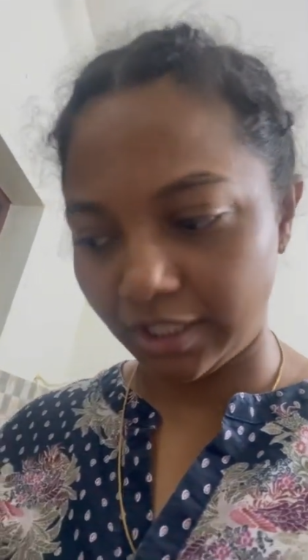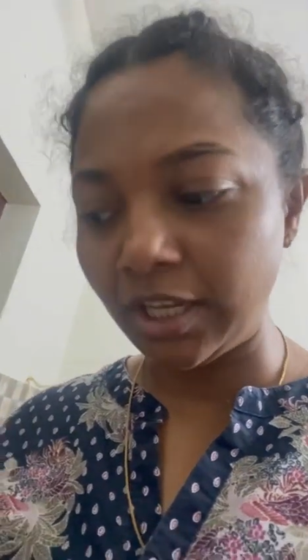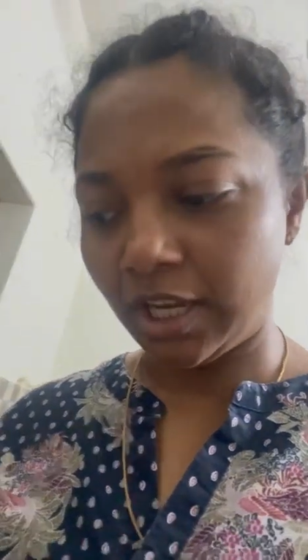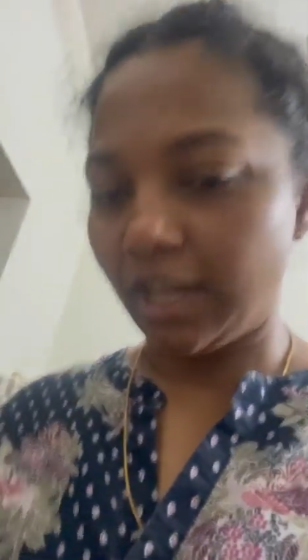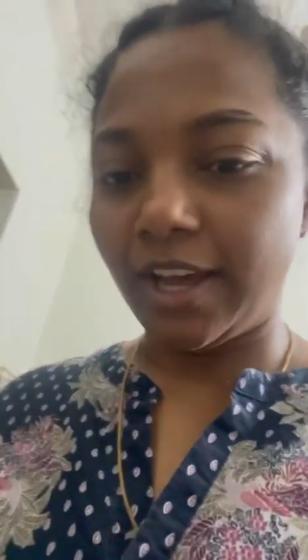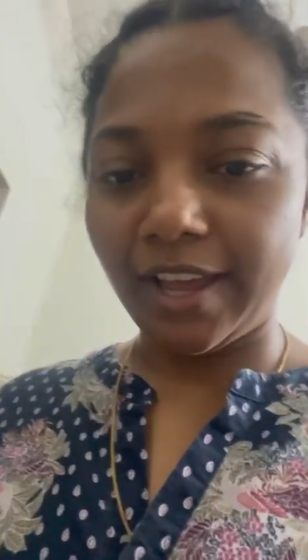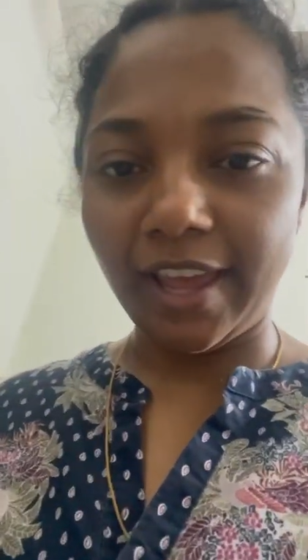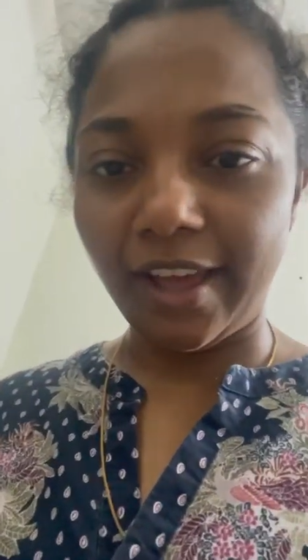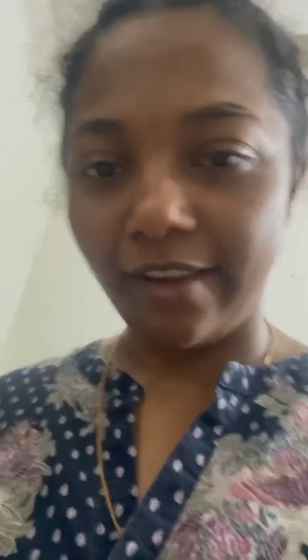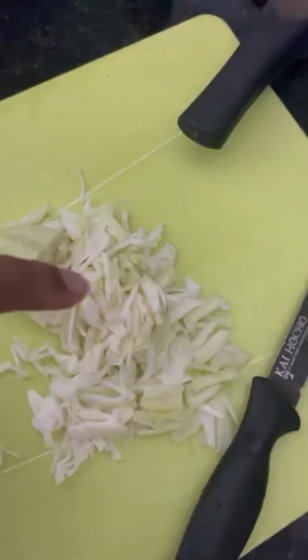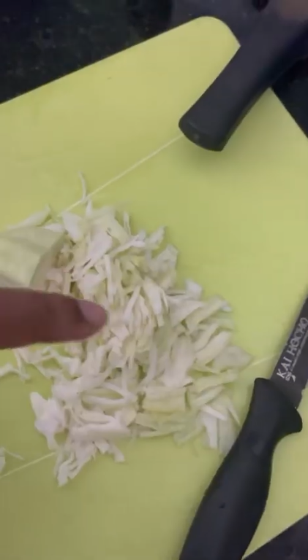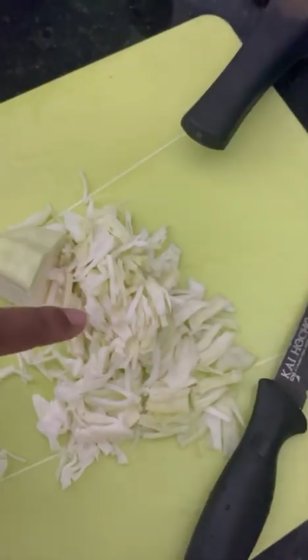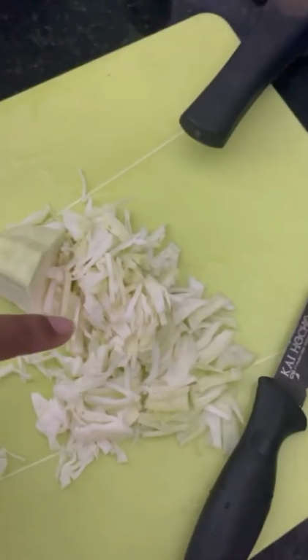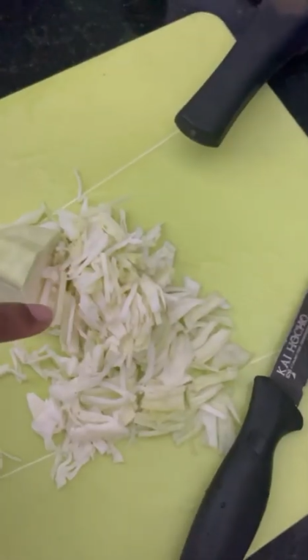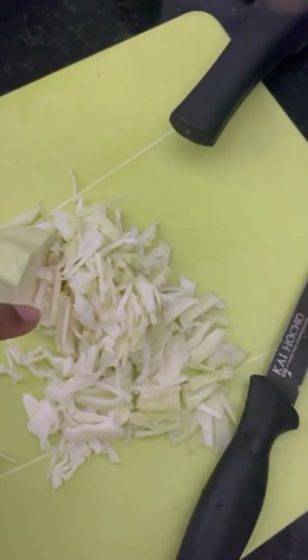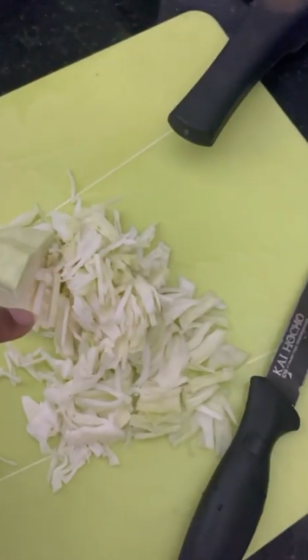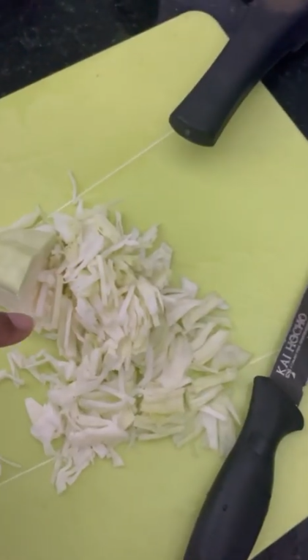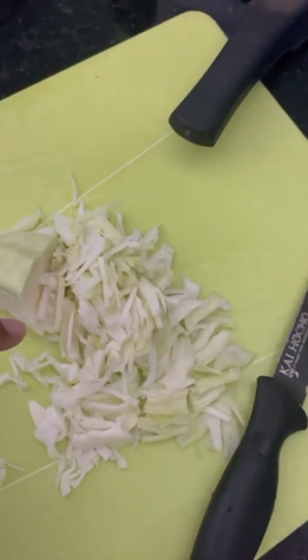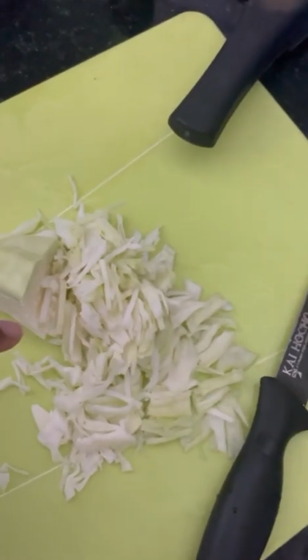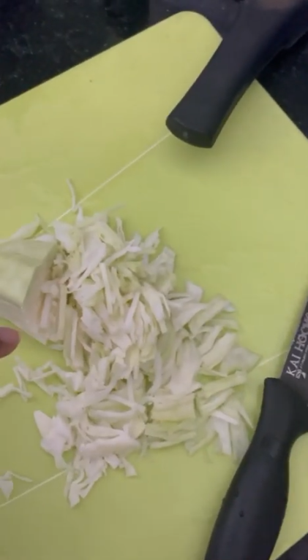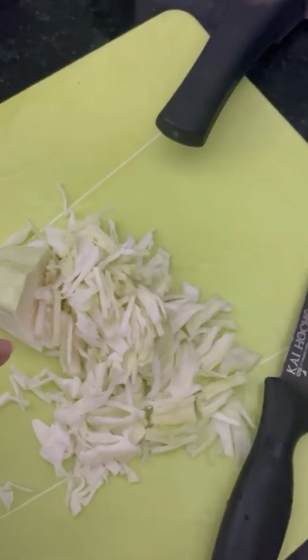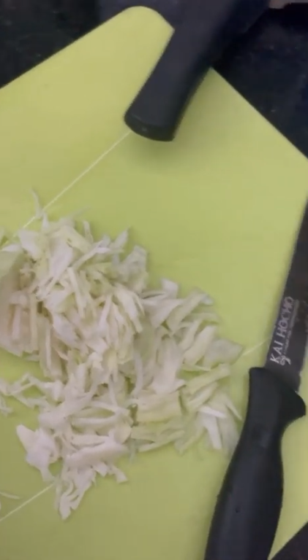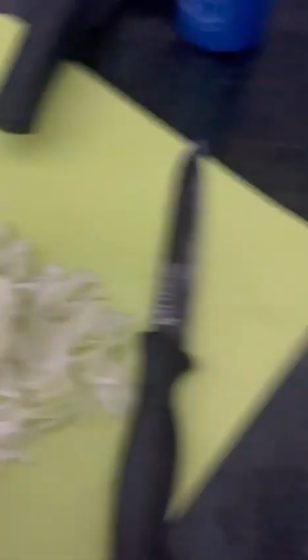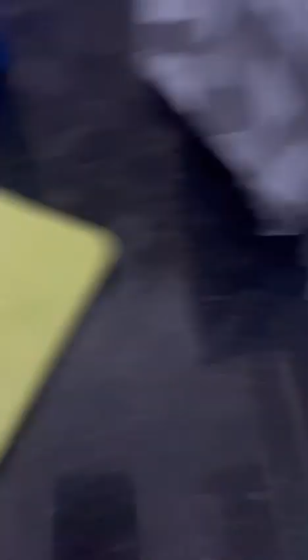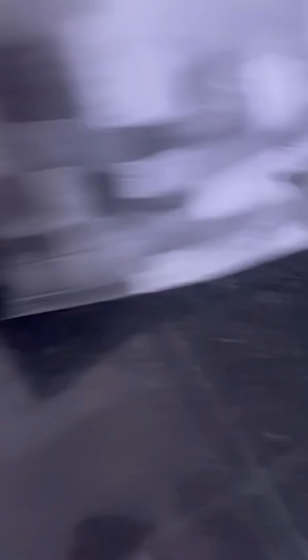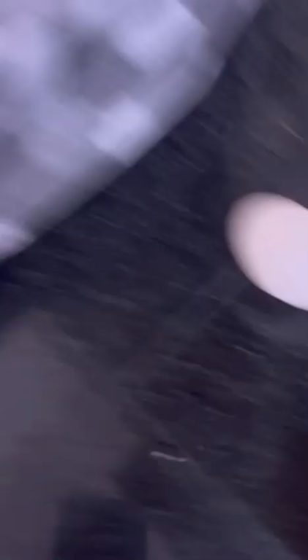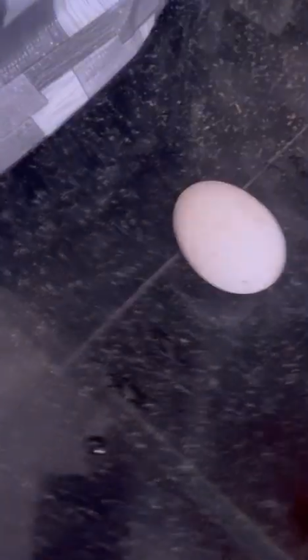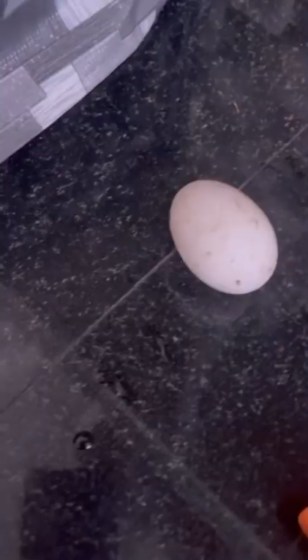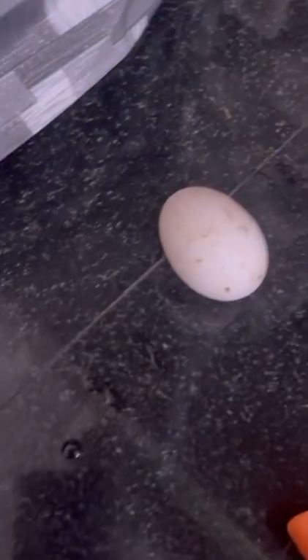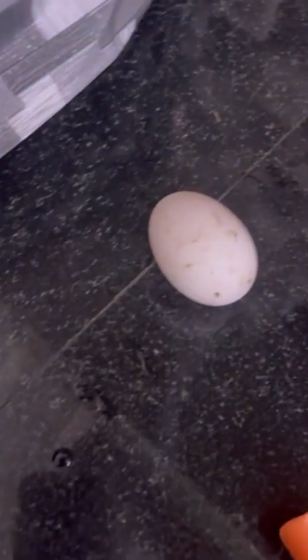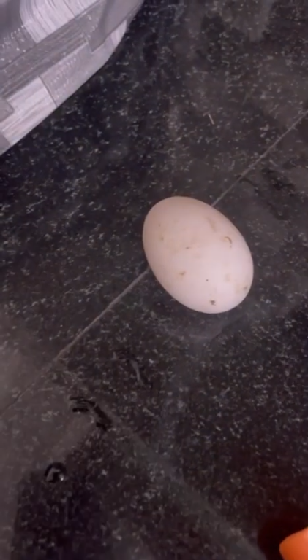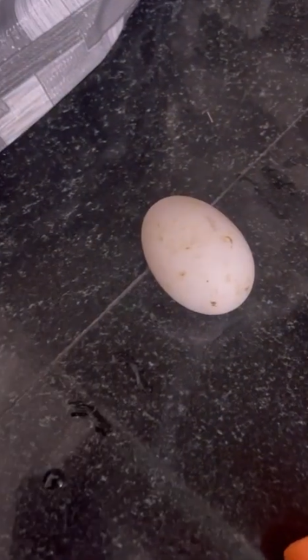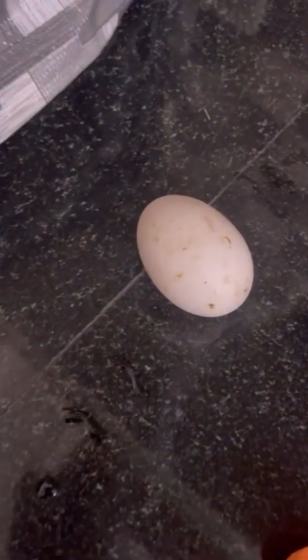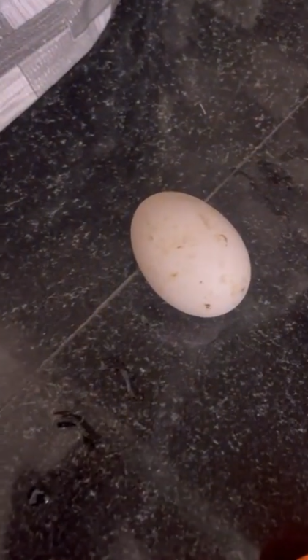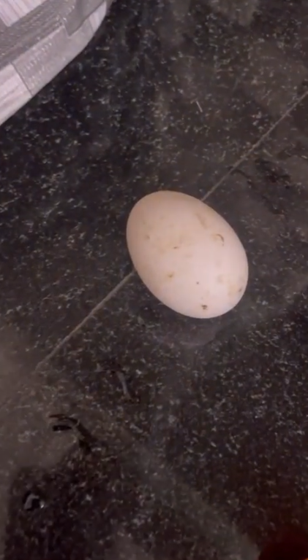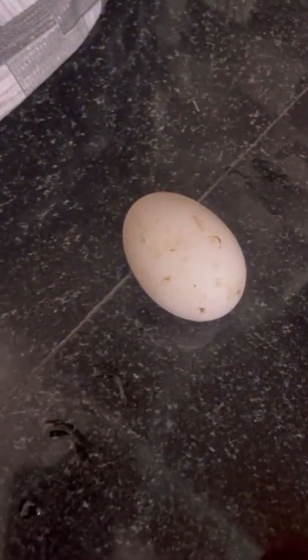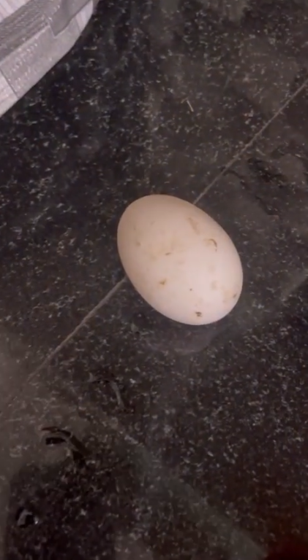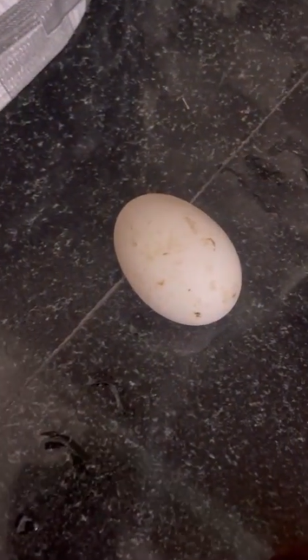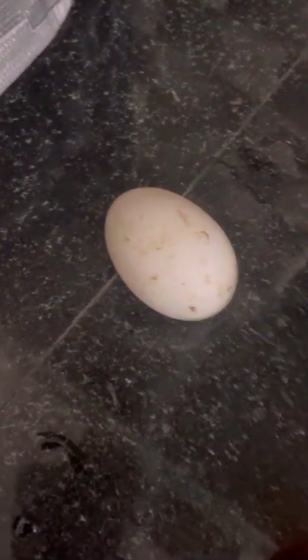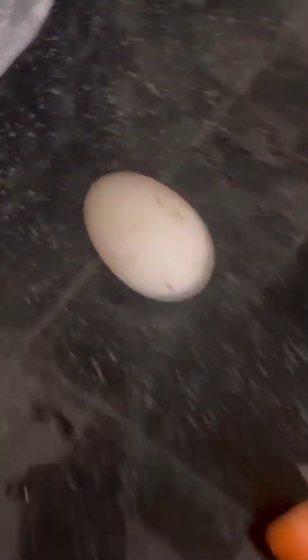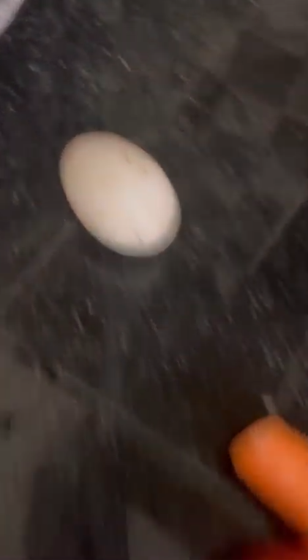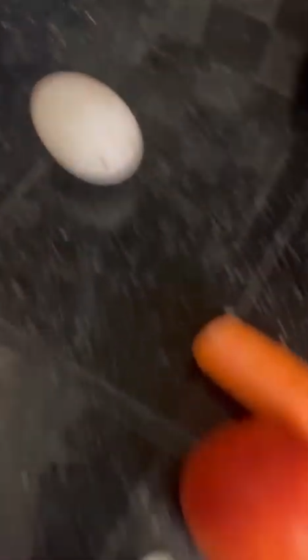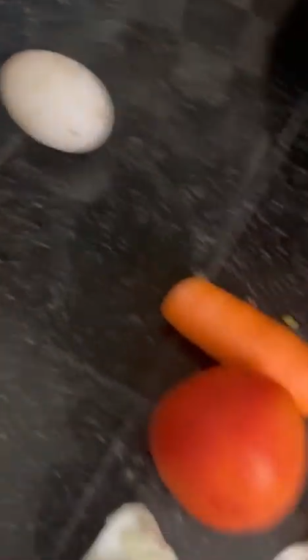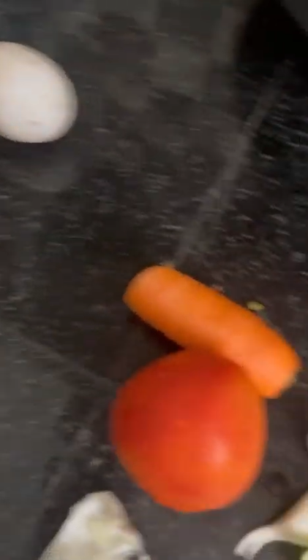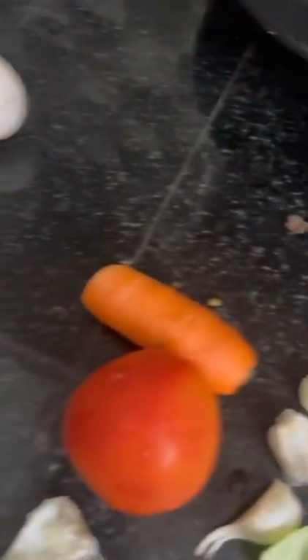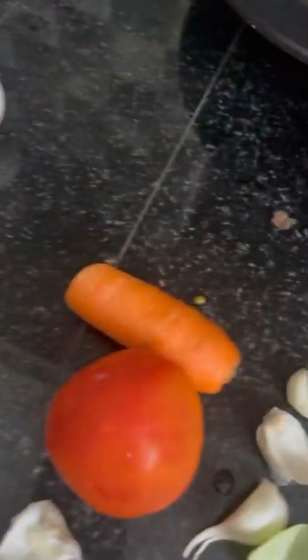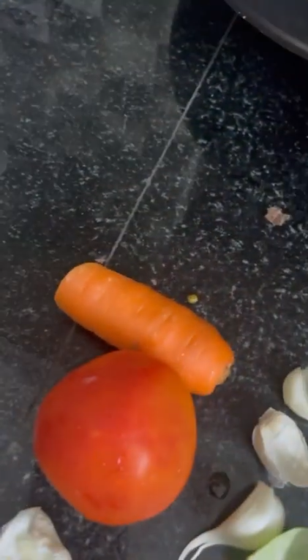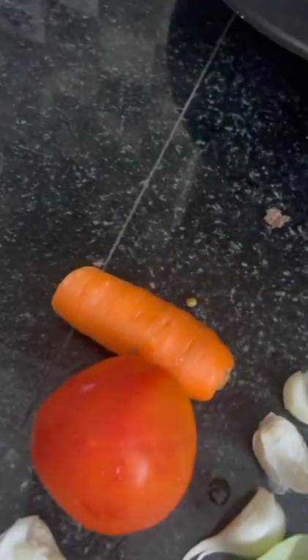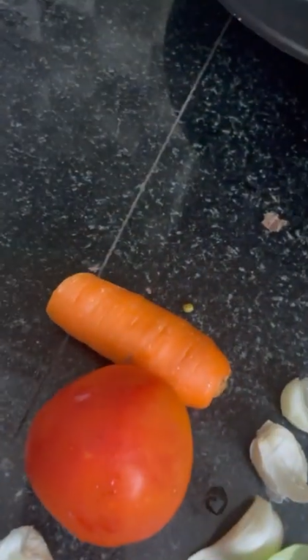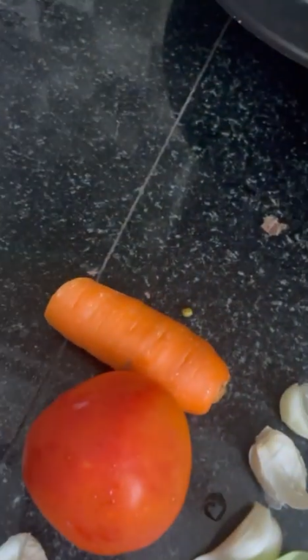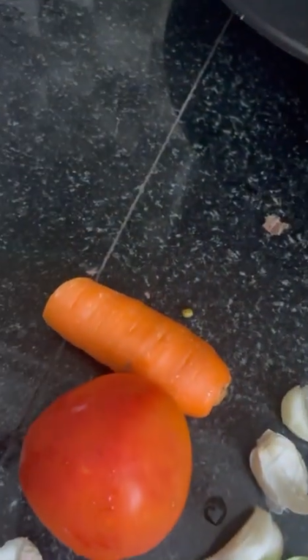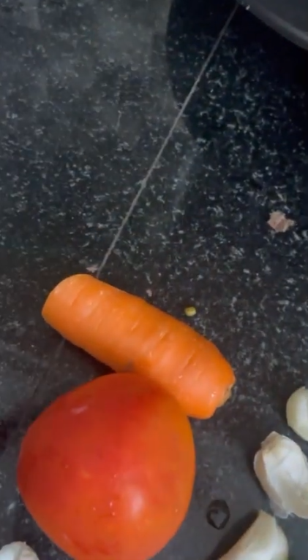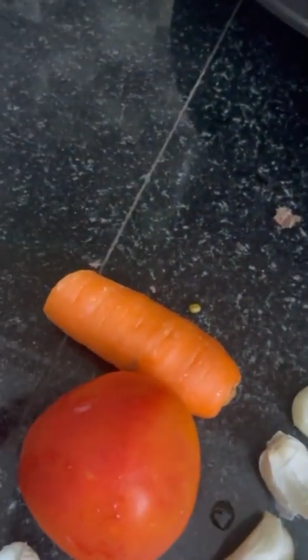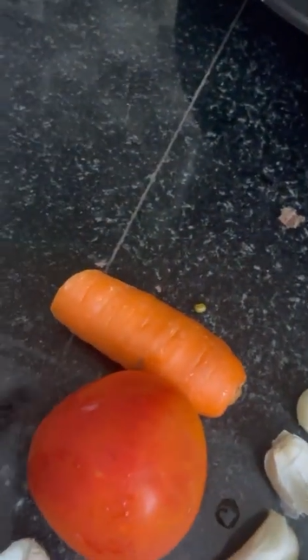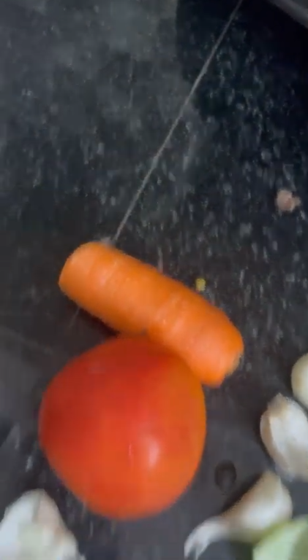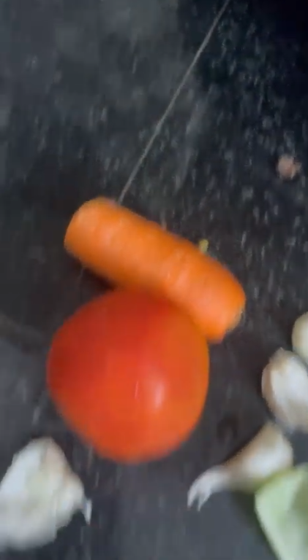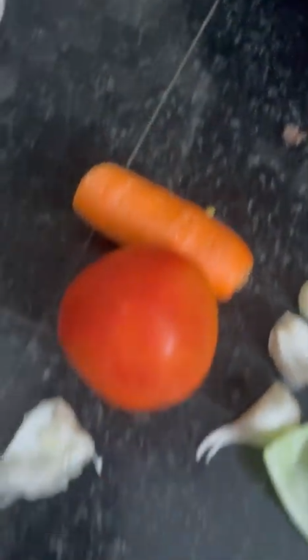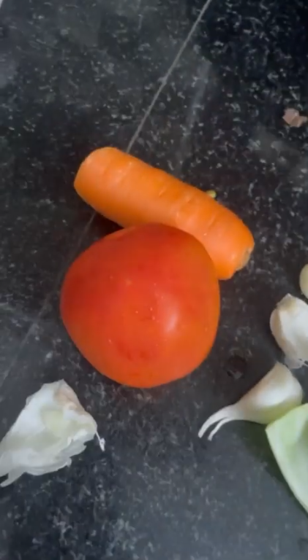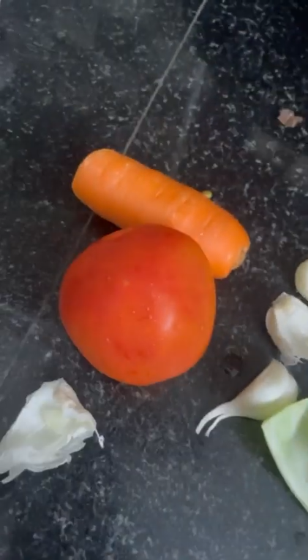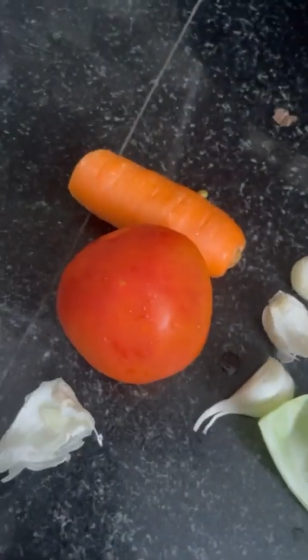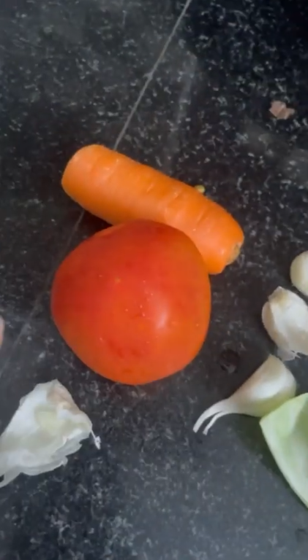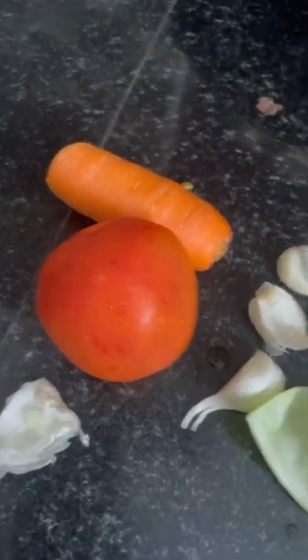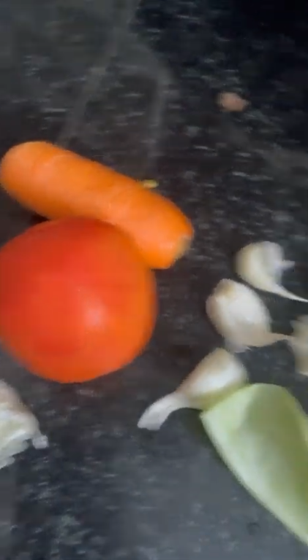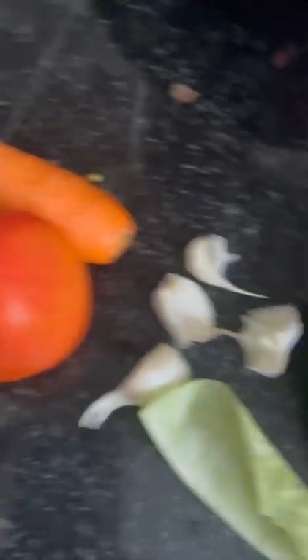I have cabbage, taranta, carrot and thakali.